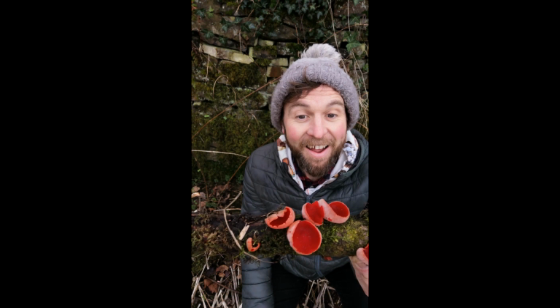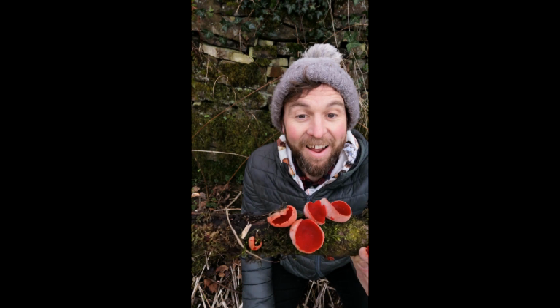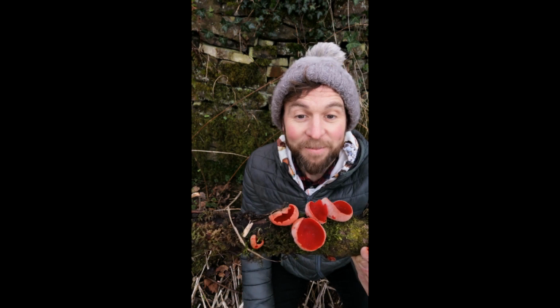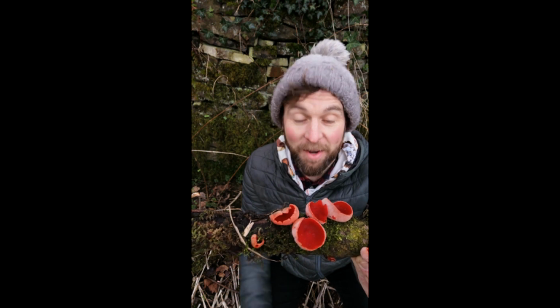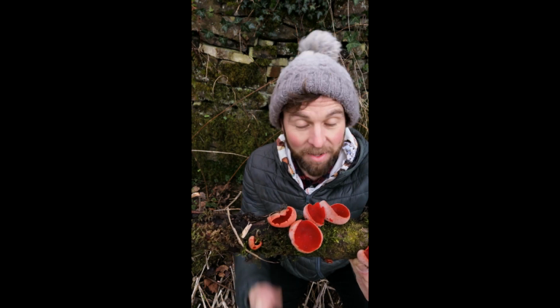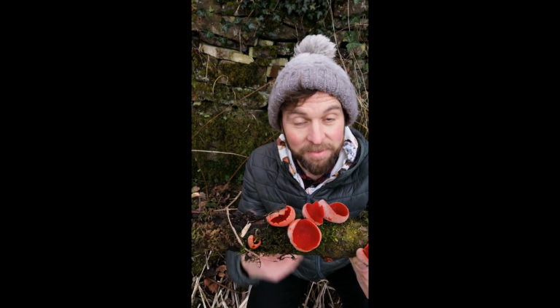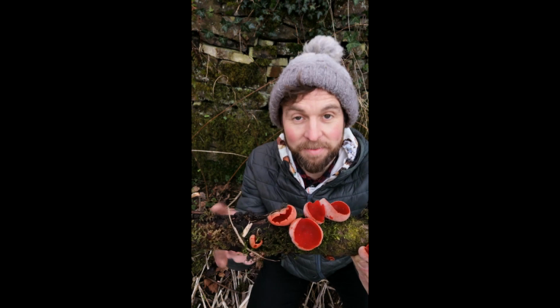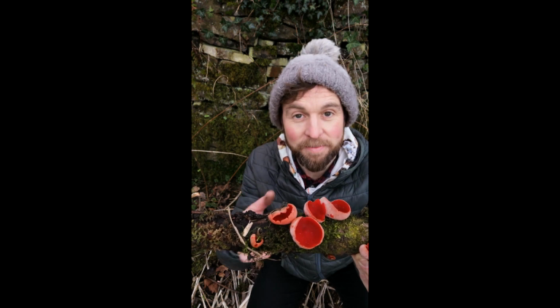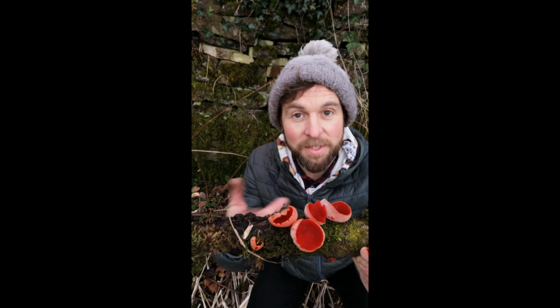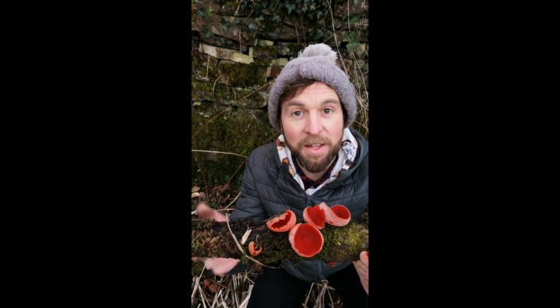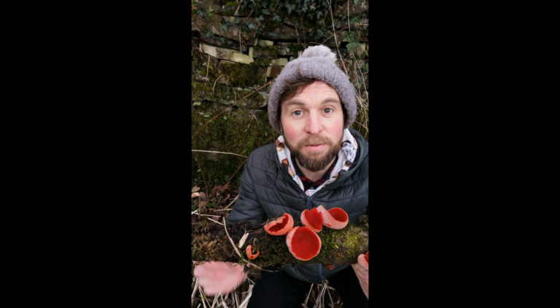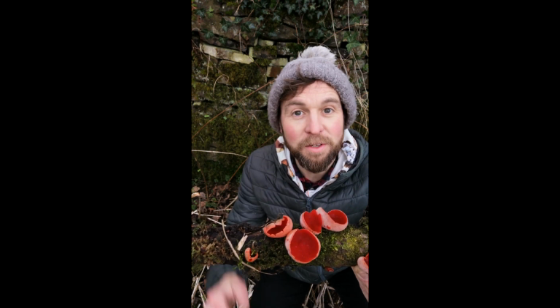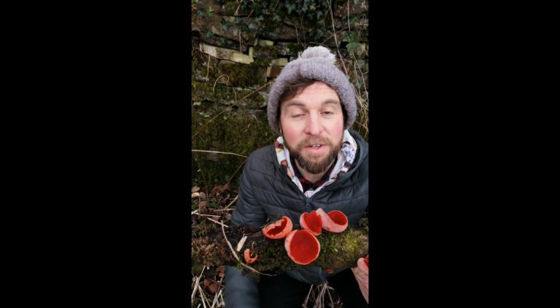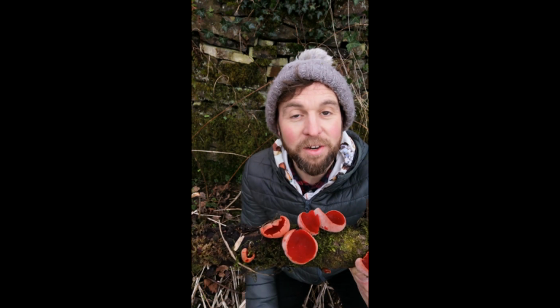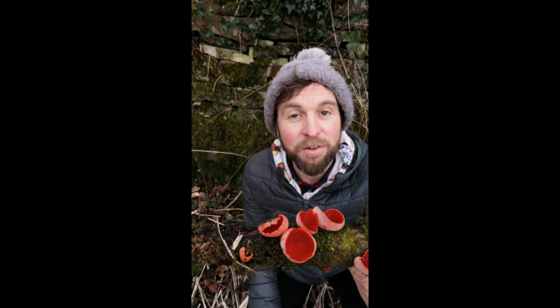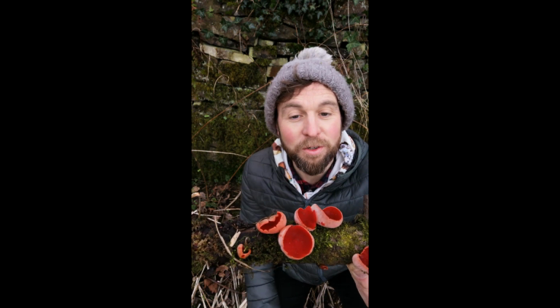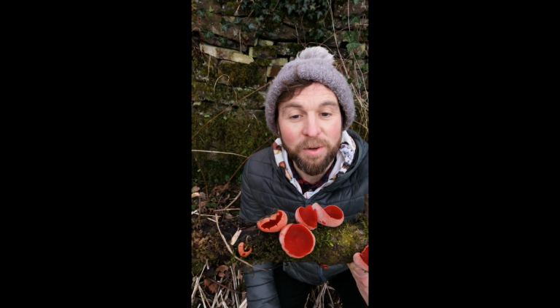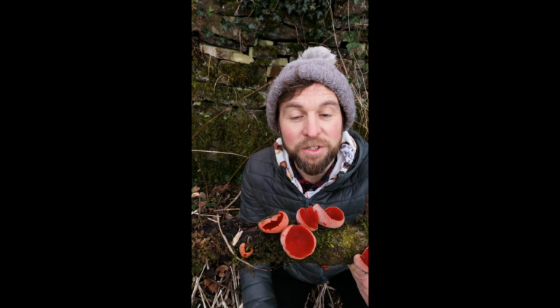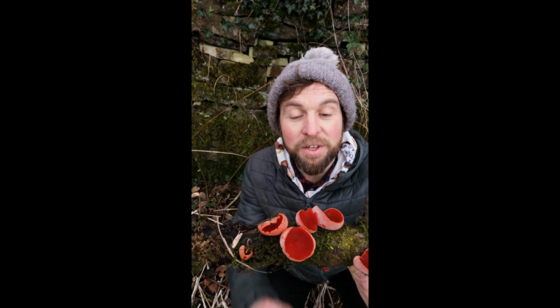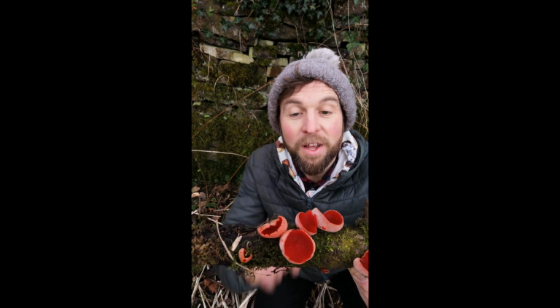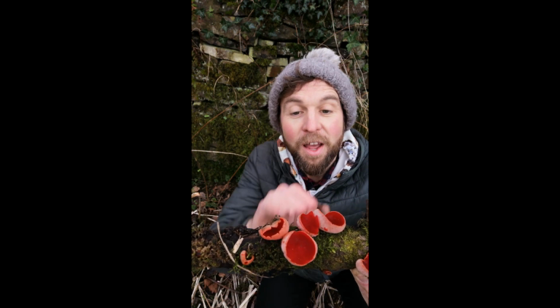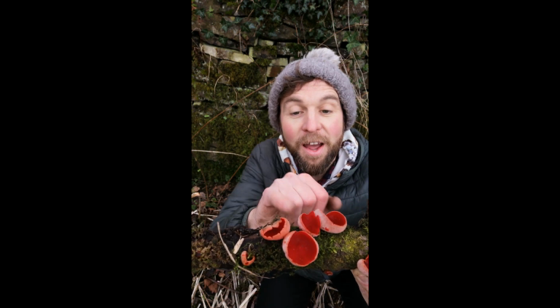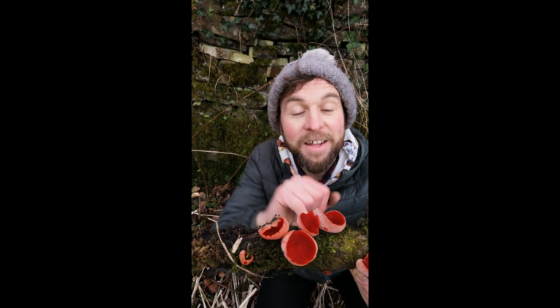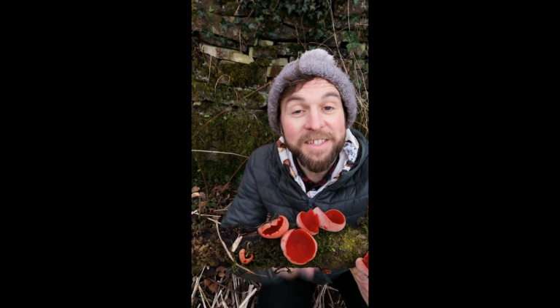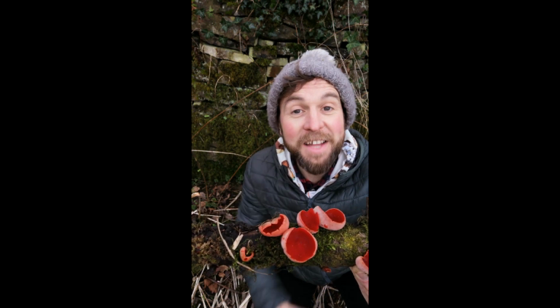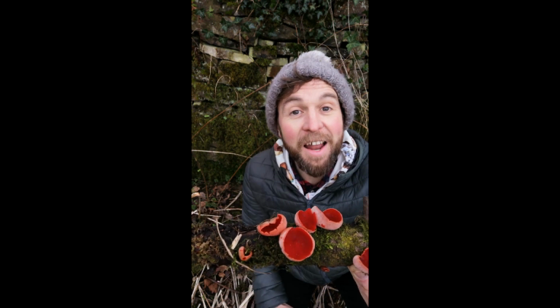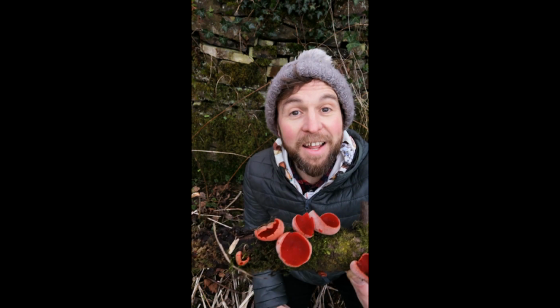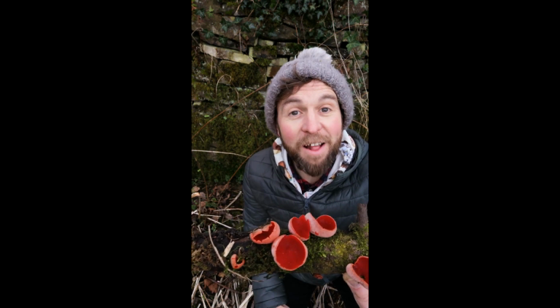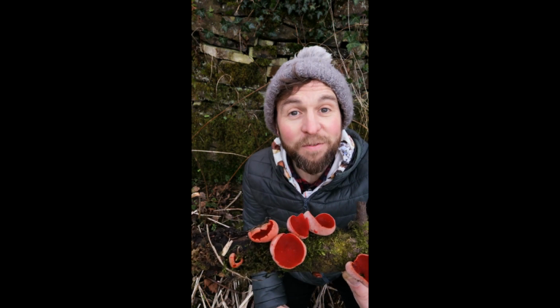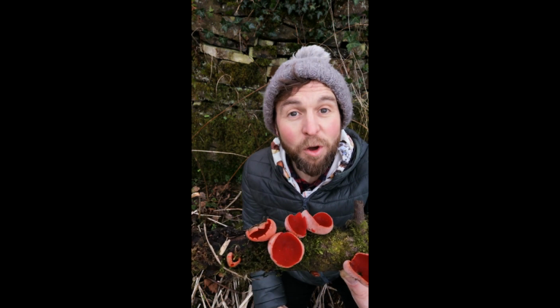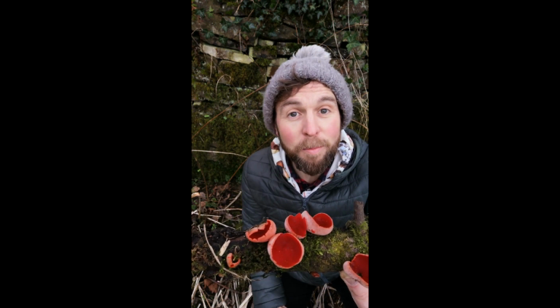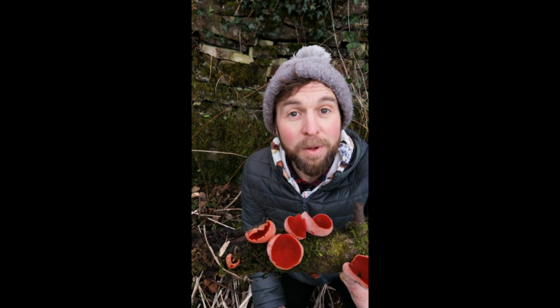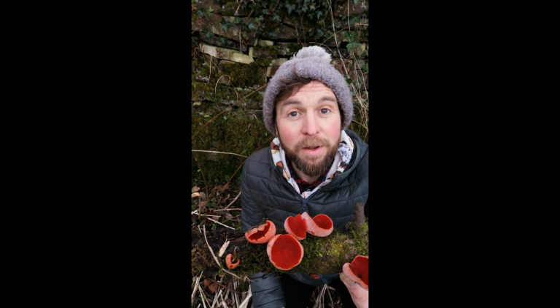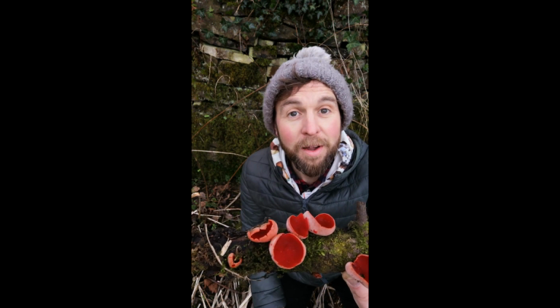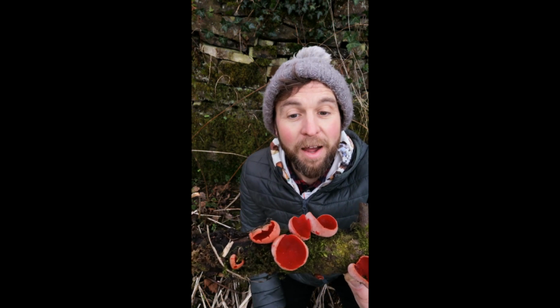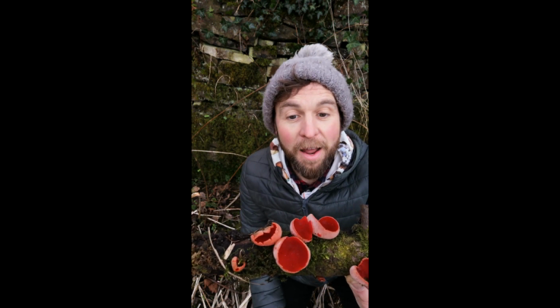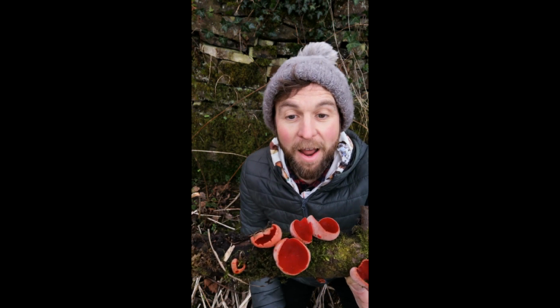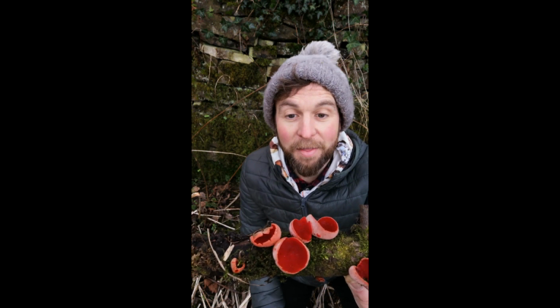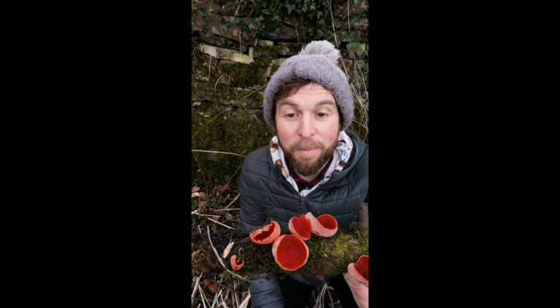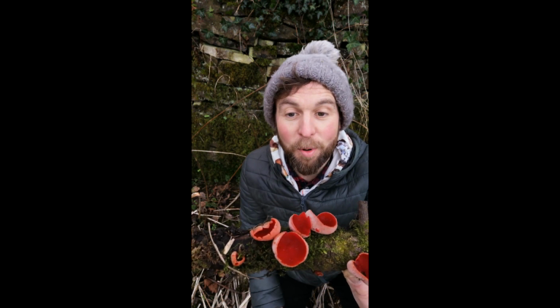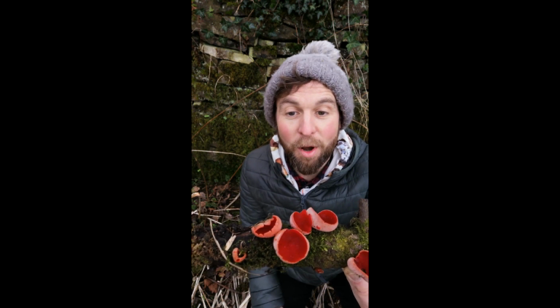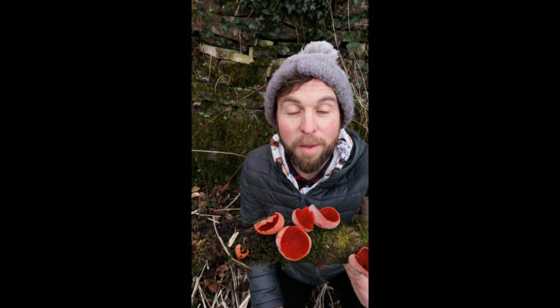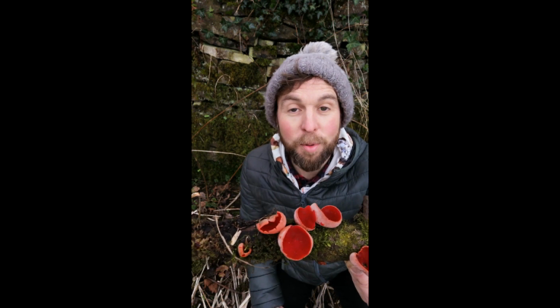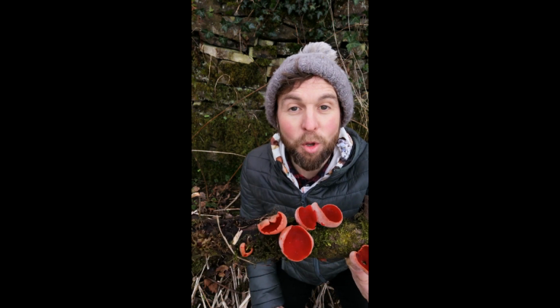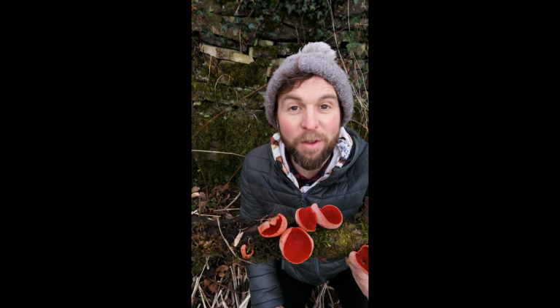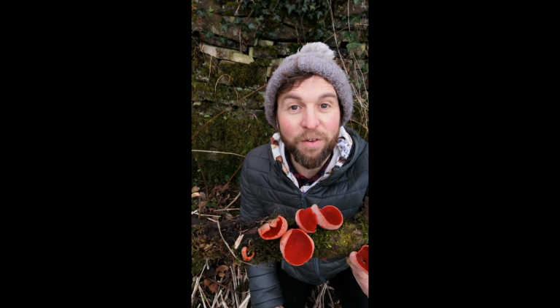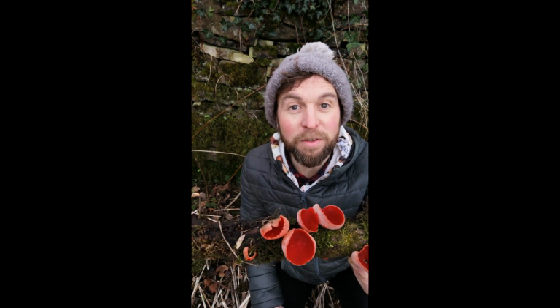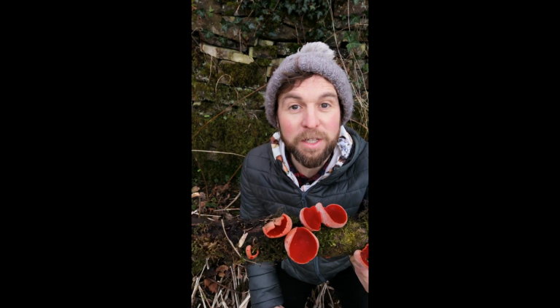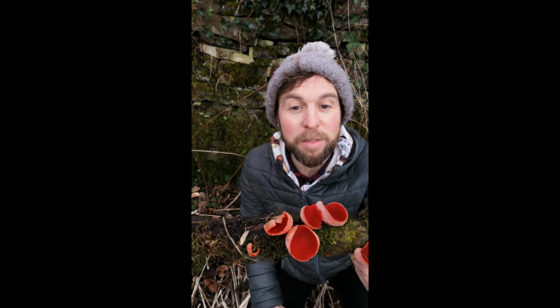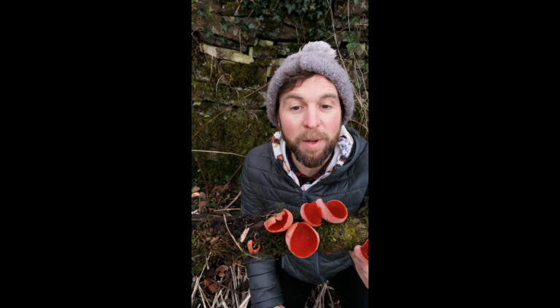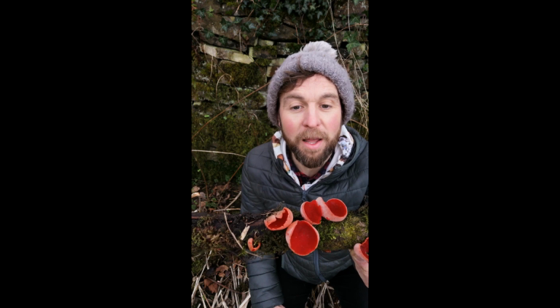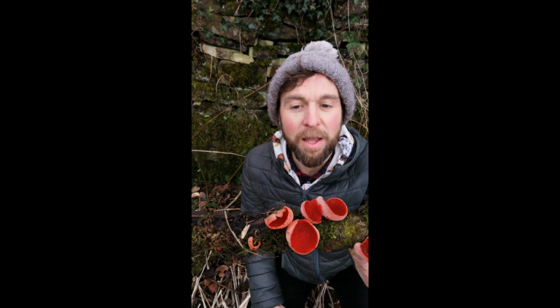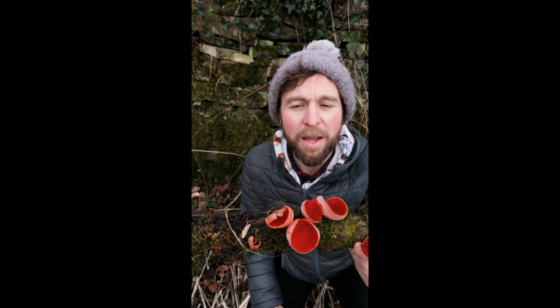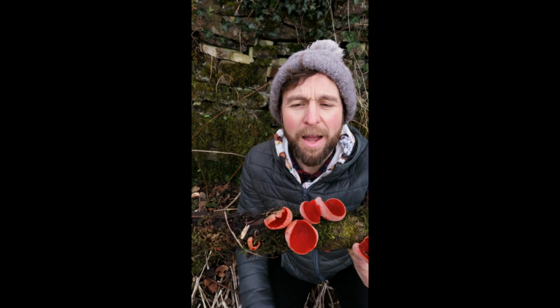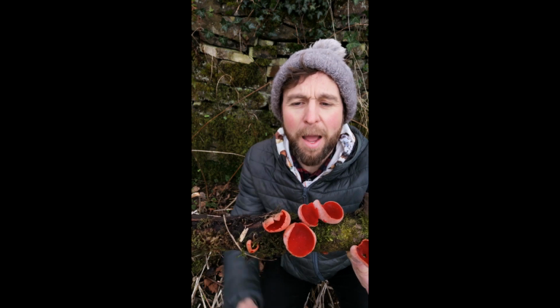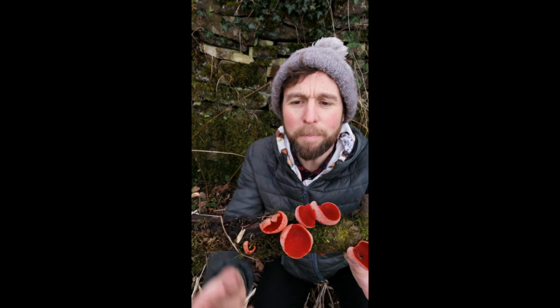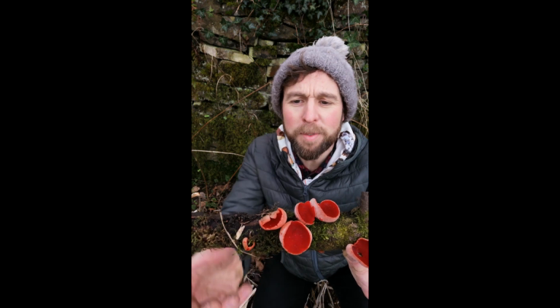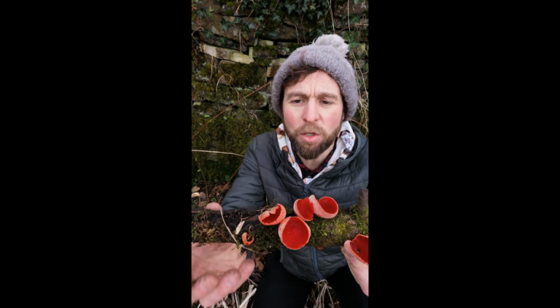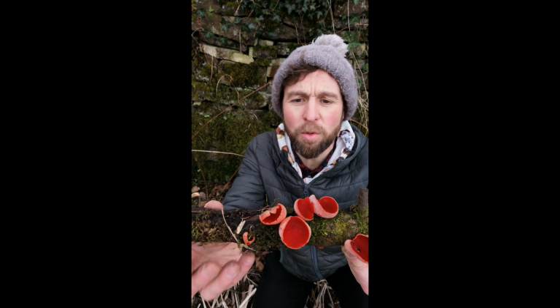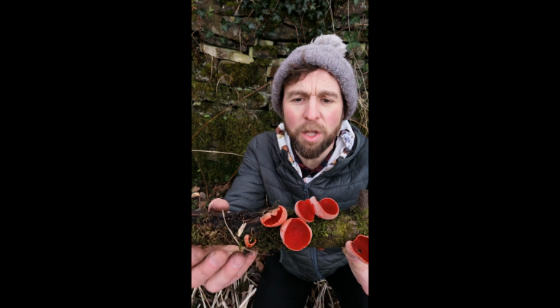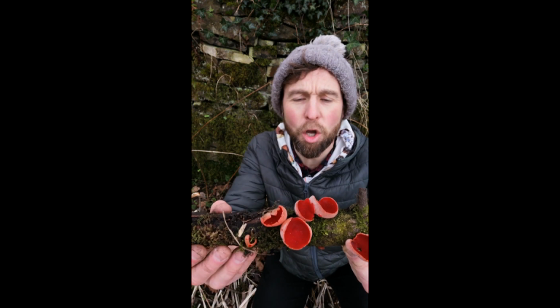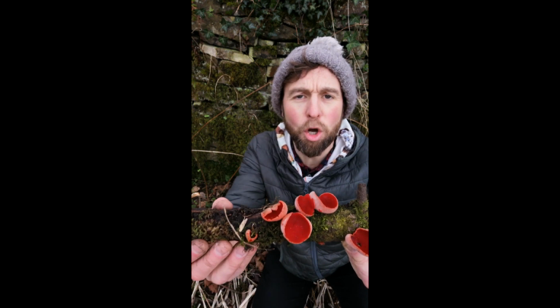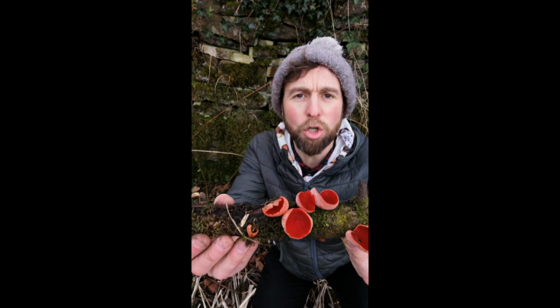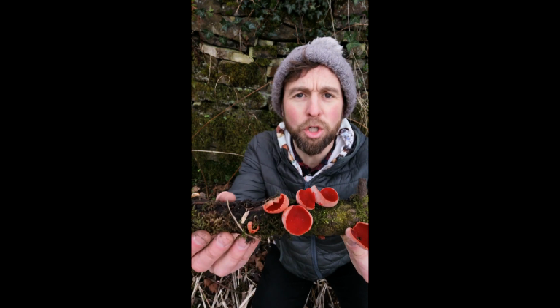Well, I'll tell you - it was a rhetorical question. Scarlet elf cup. I know, they put on a beautiful display. Absolutely gorgeous.